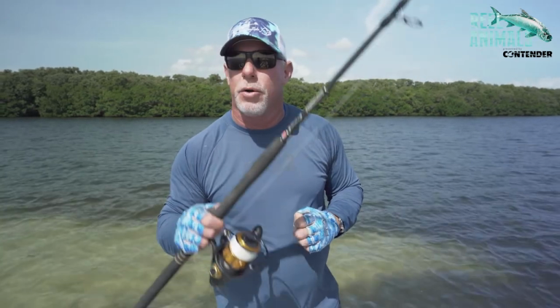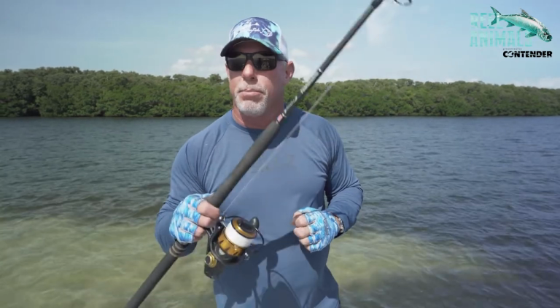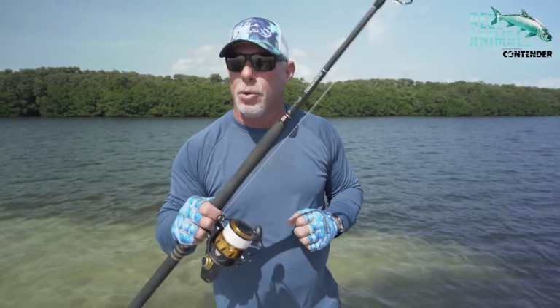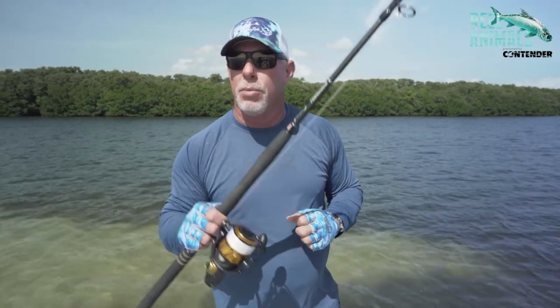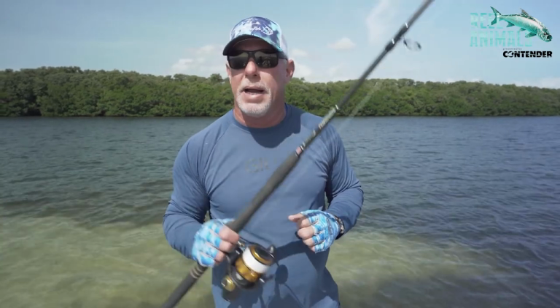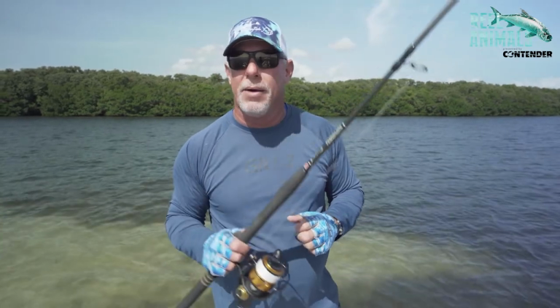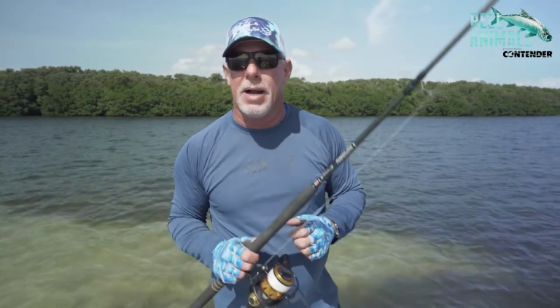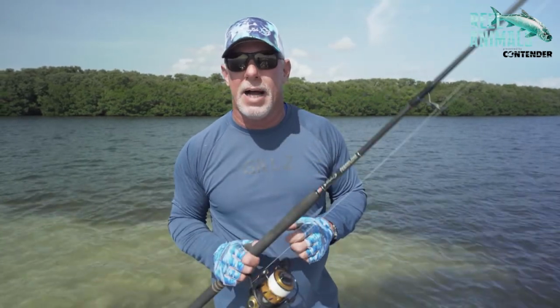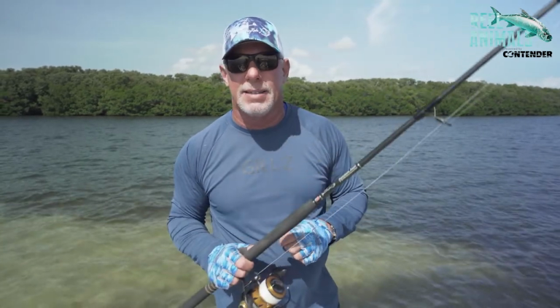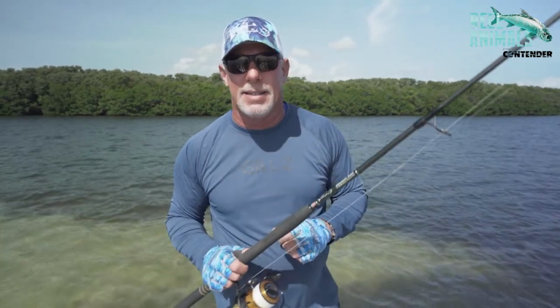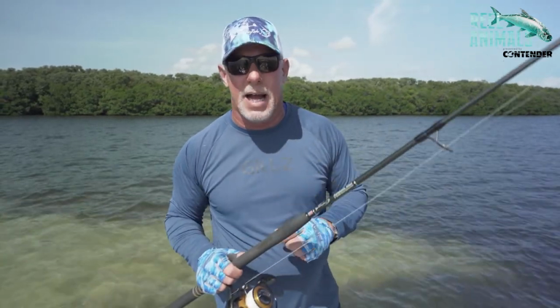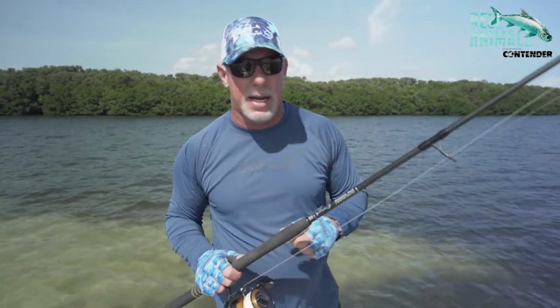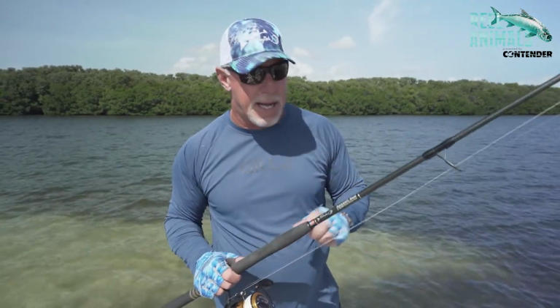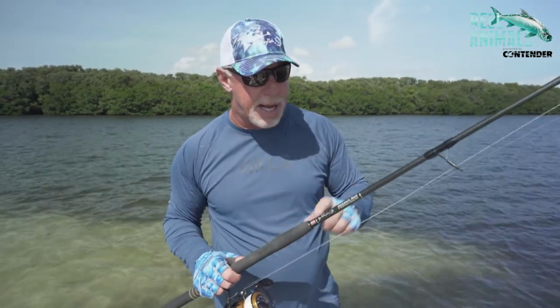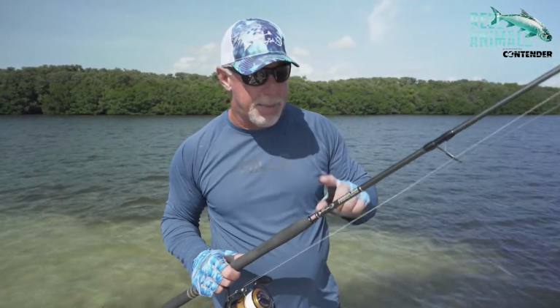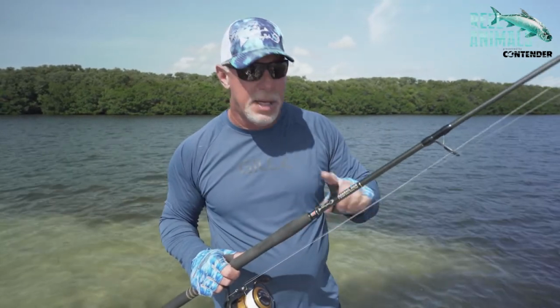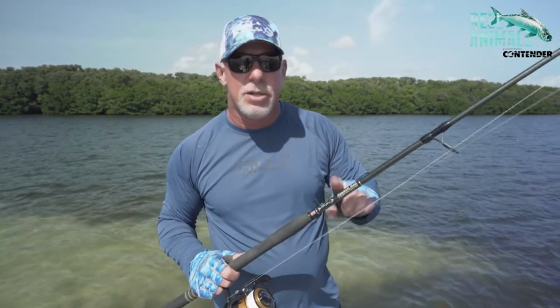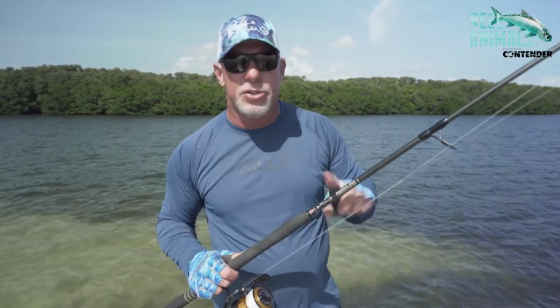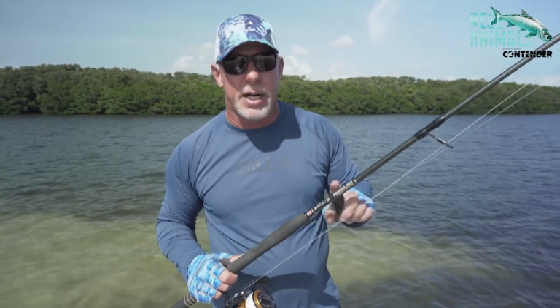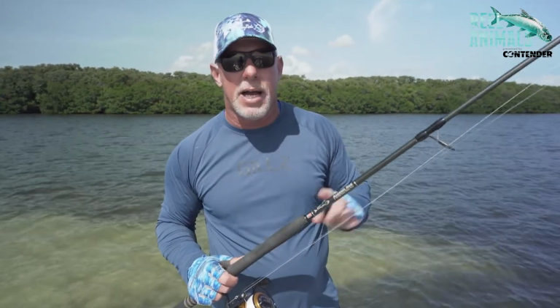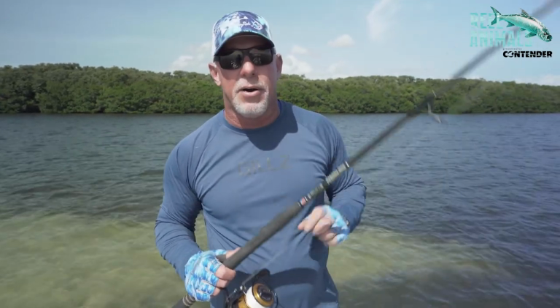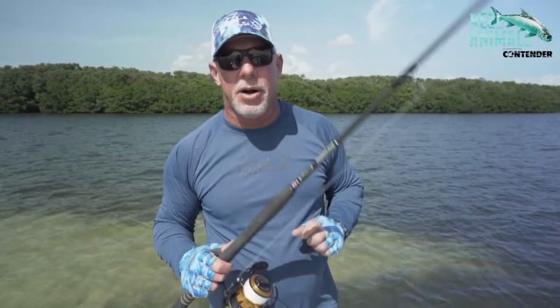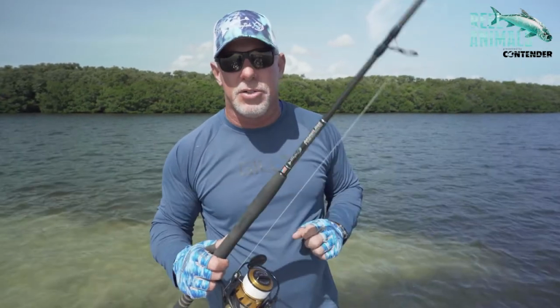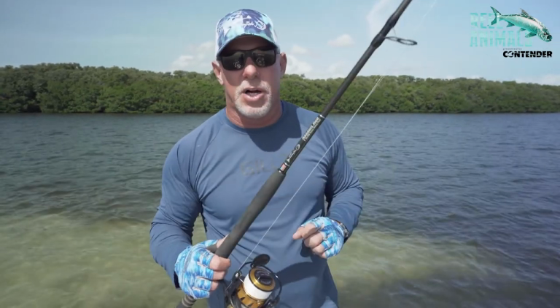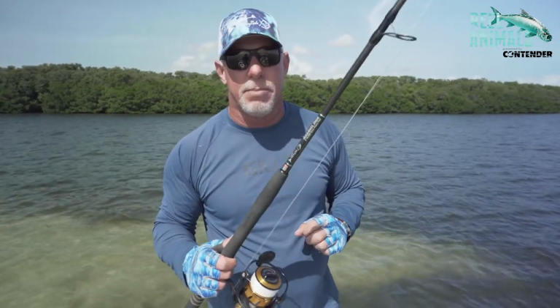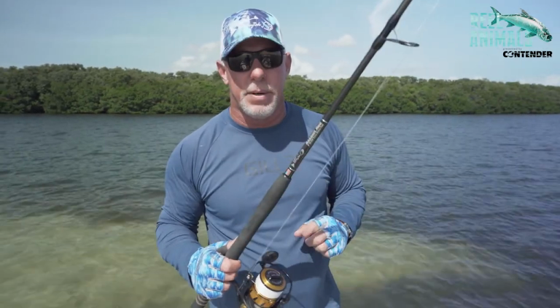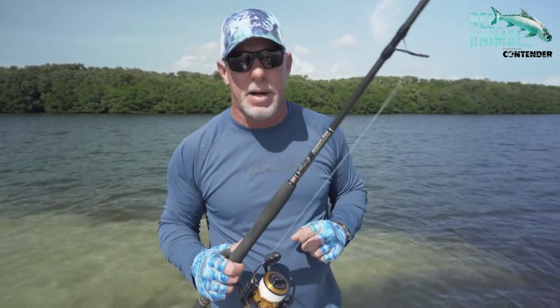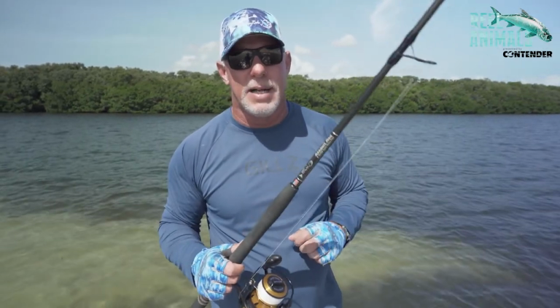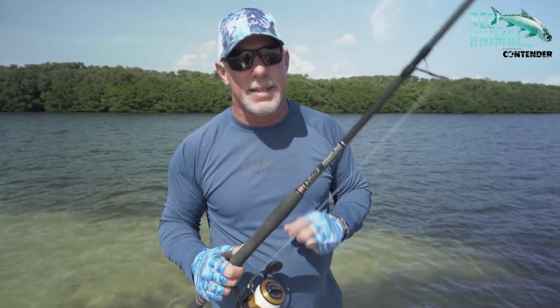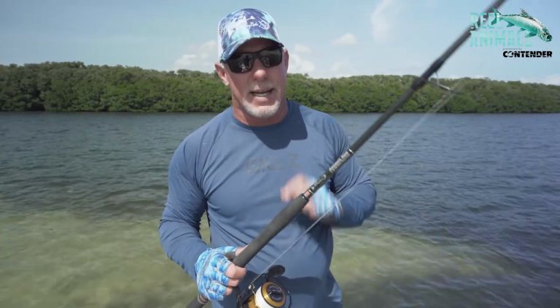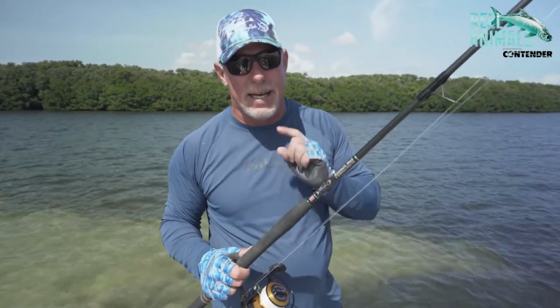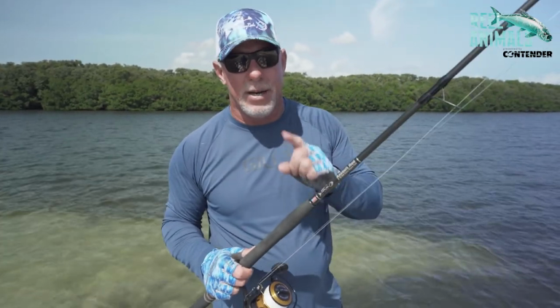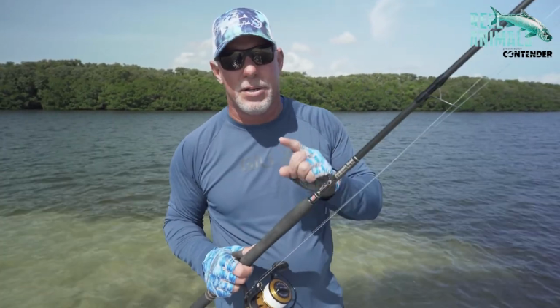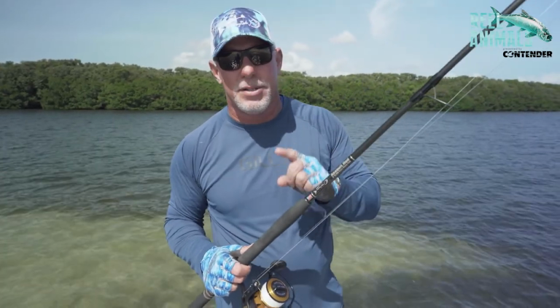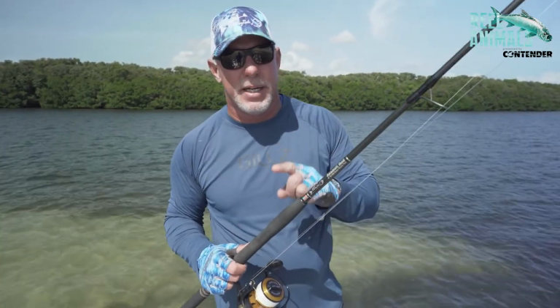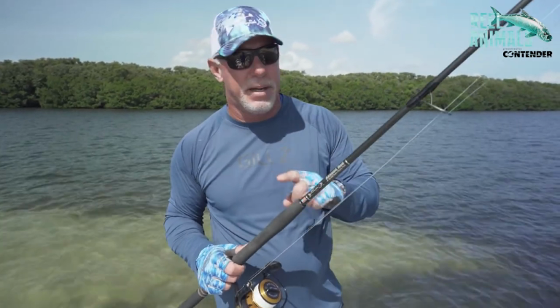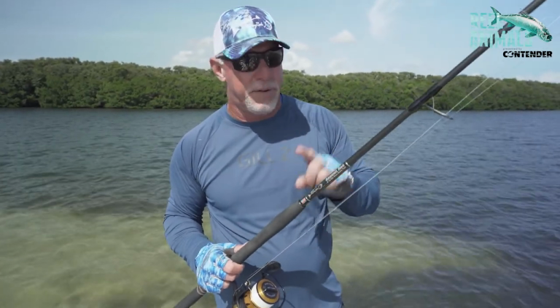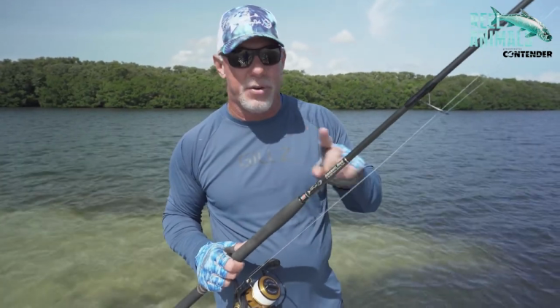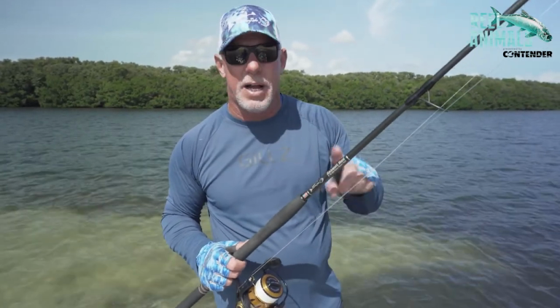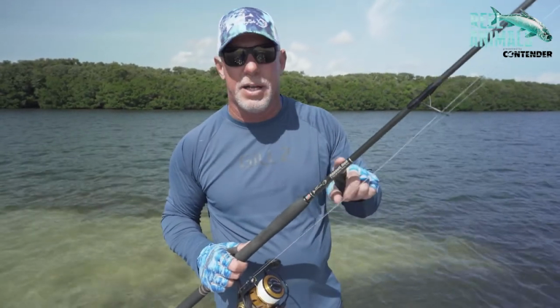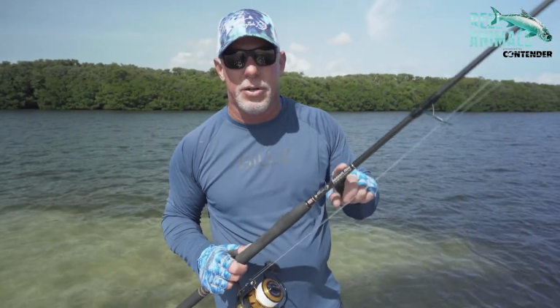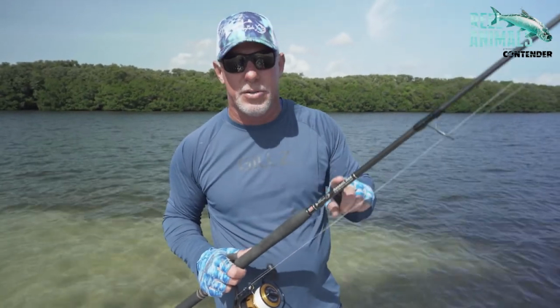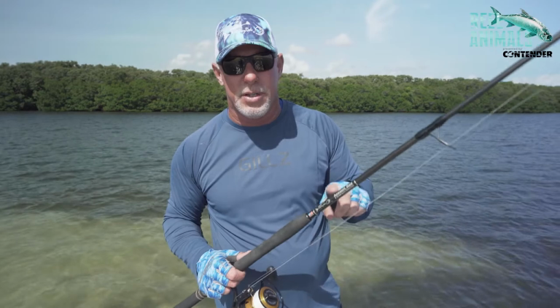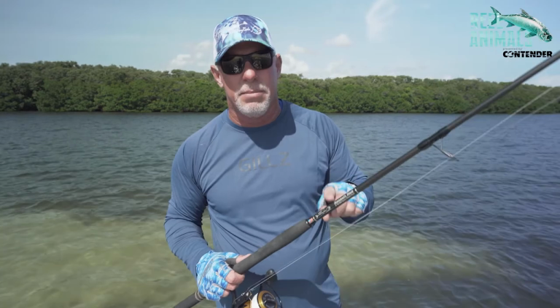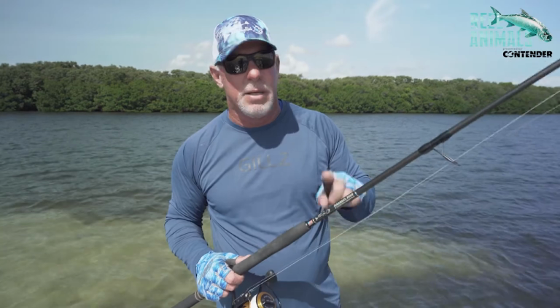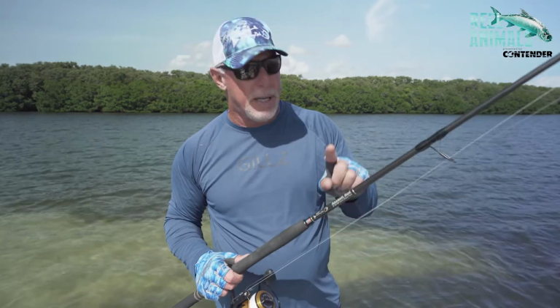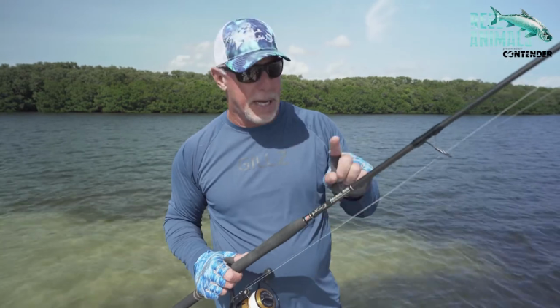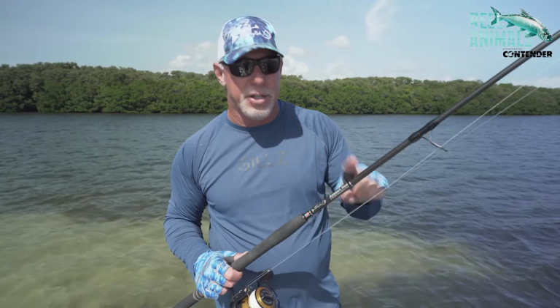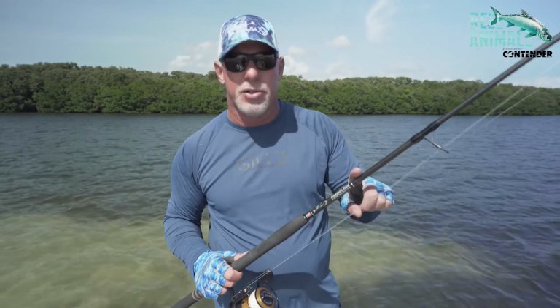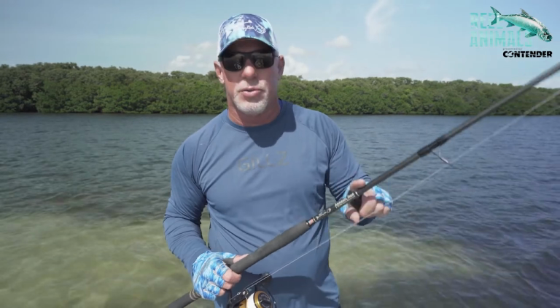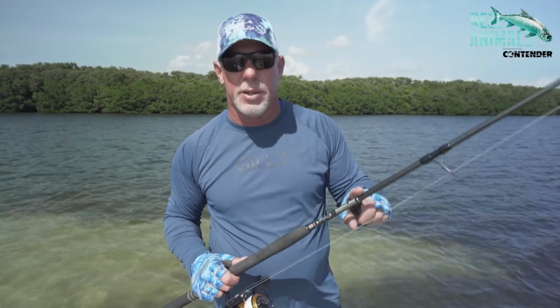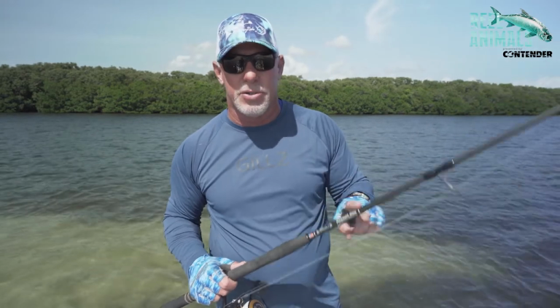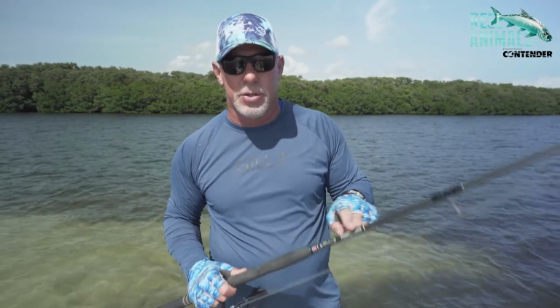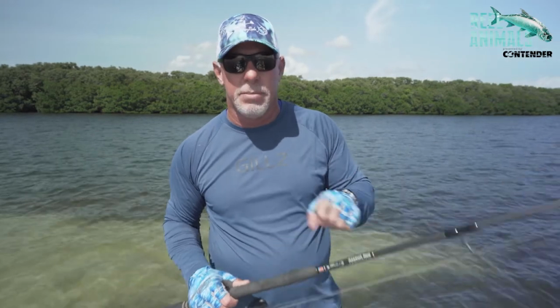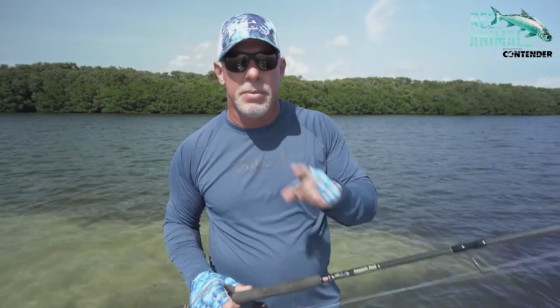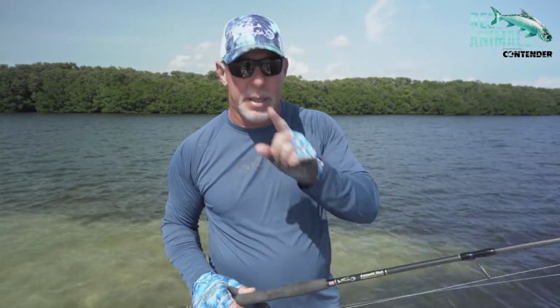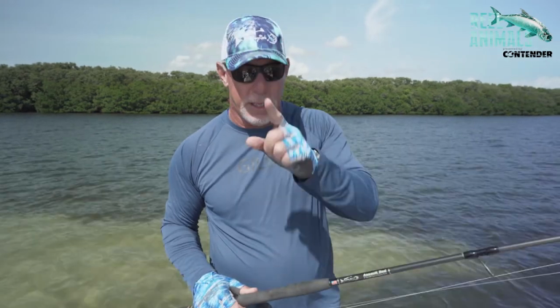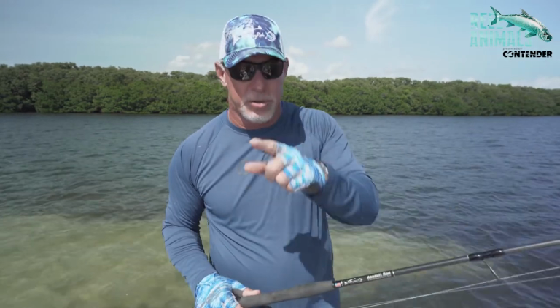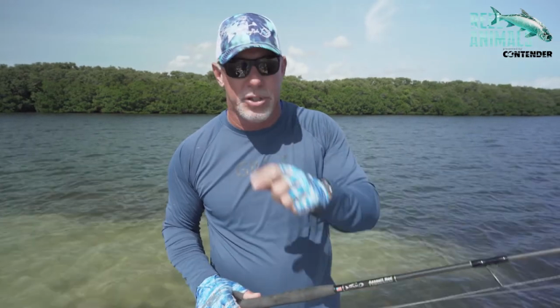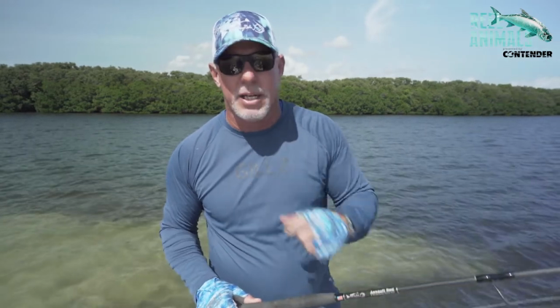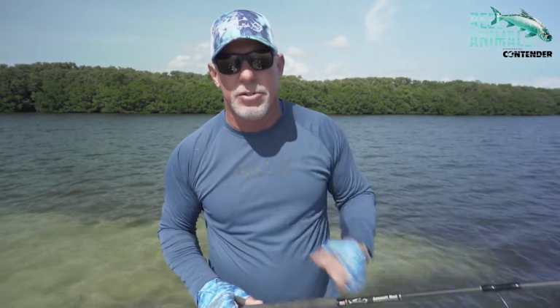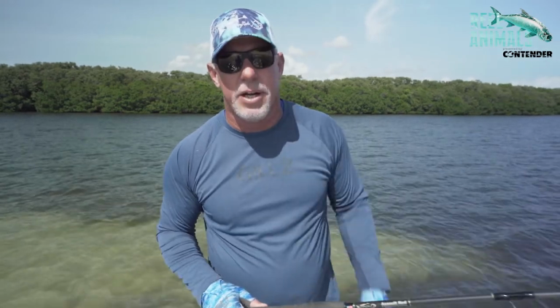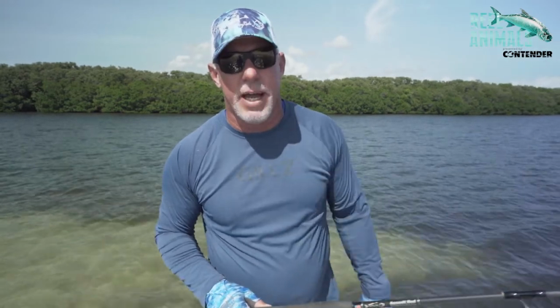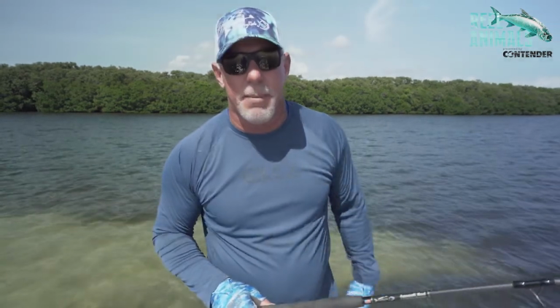Go to bullbayrods.com. Check out our tarpon rods. I guarantee you, if you're not using them and you switch to them, it'll change your game.